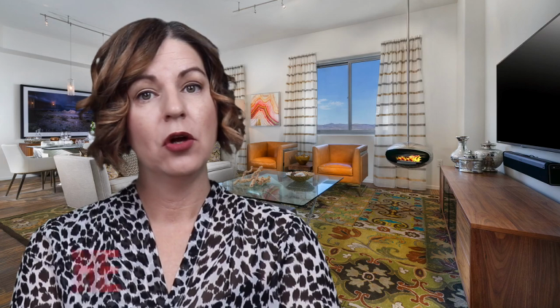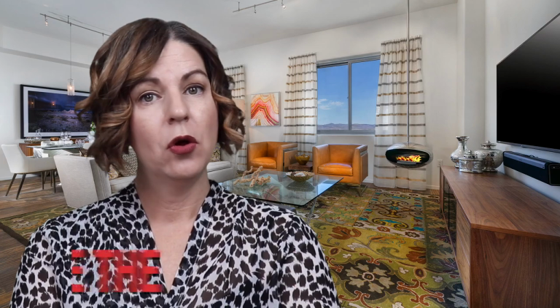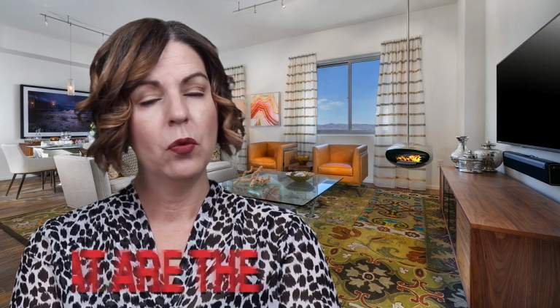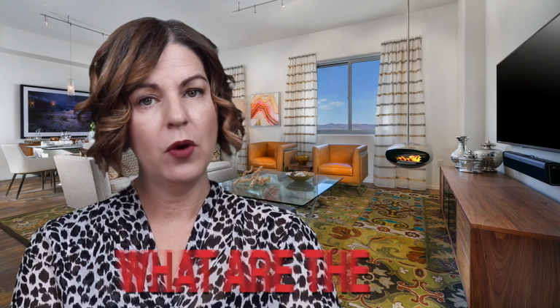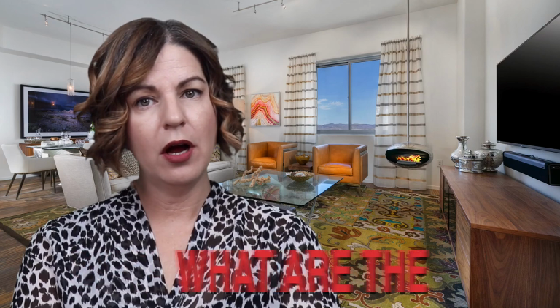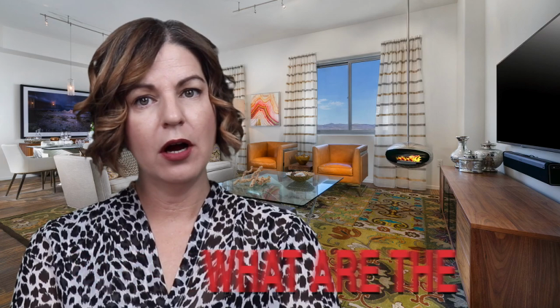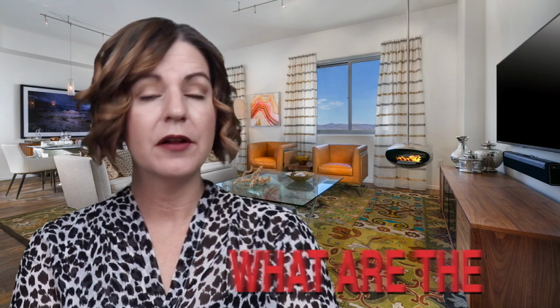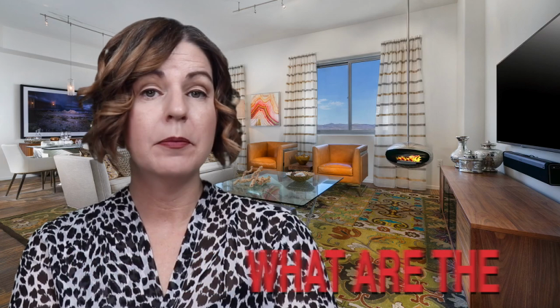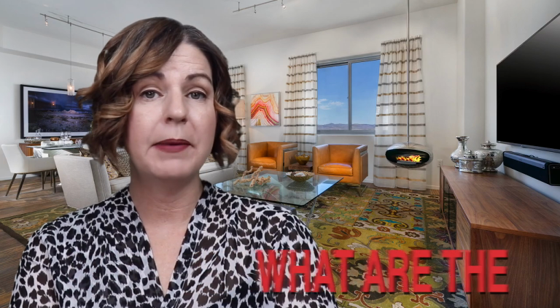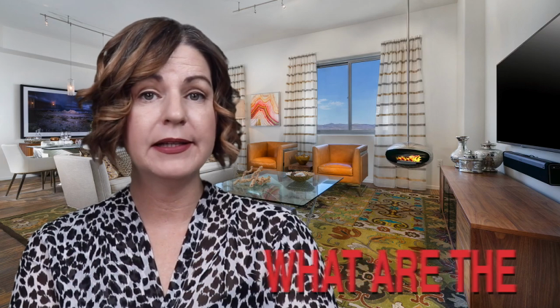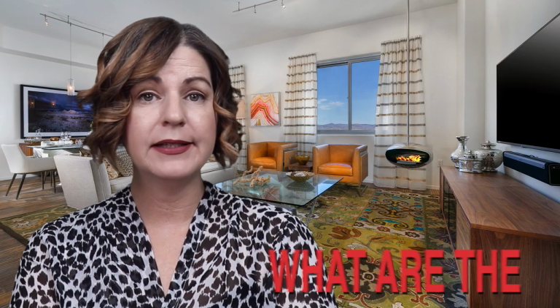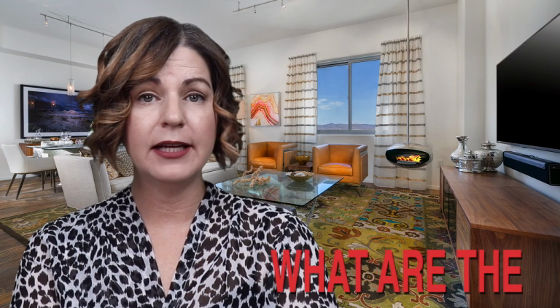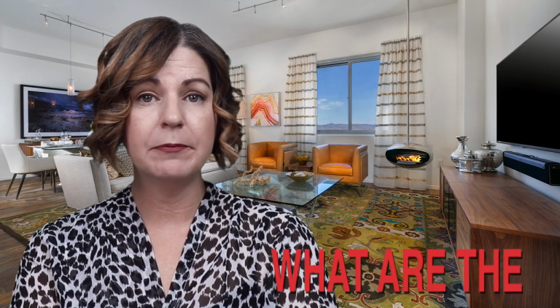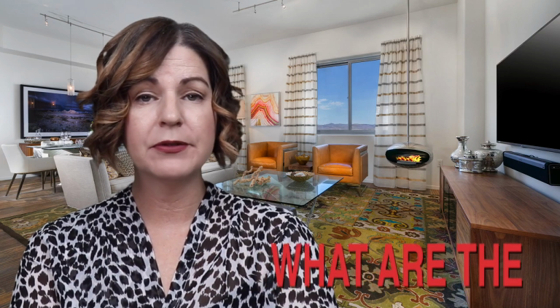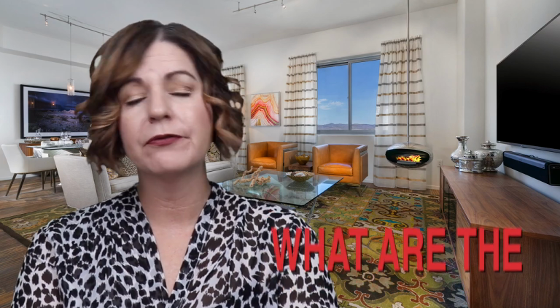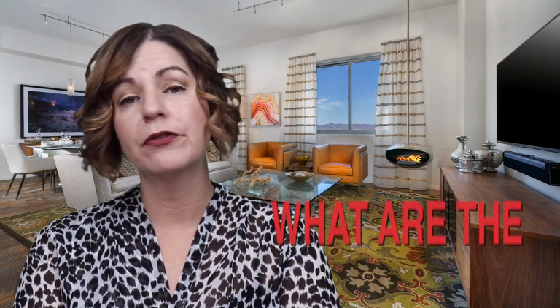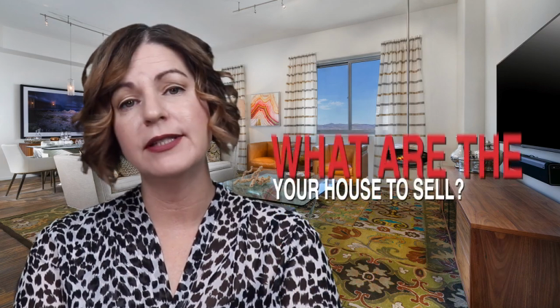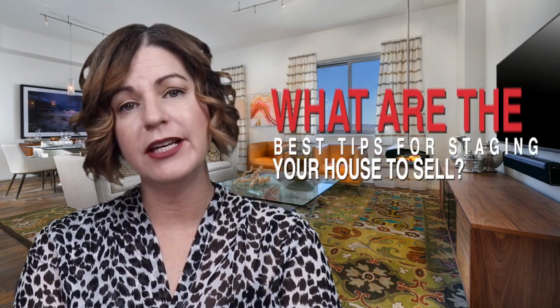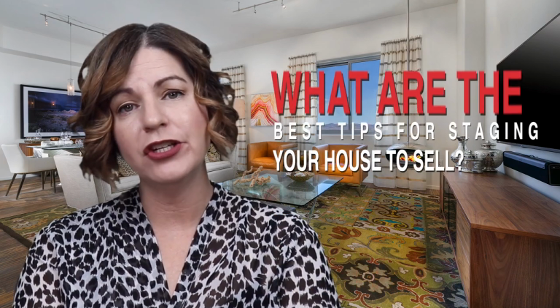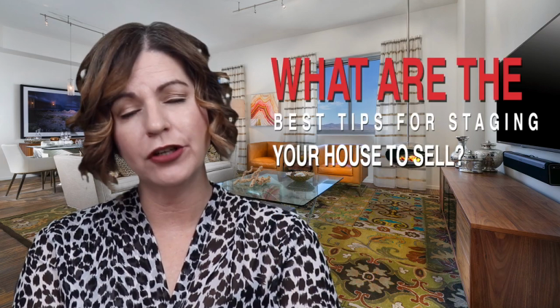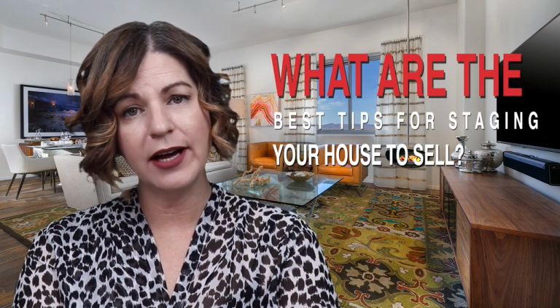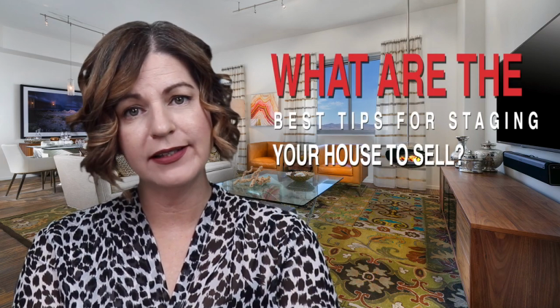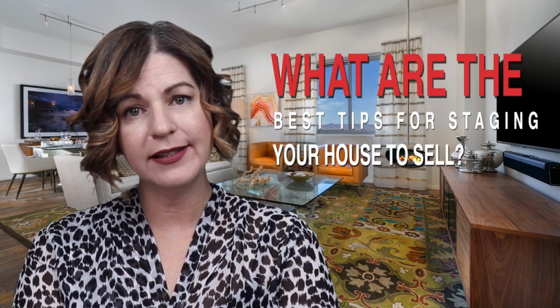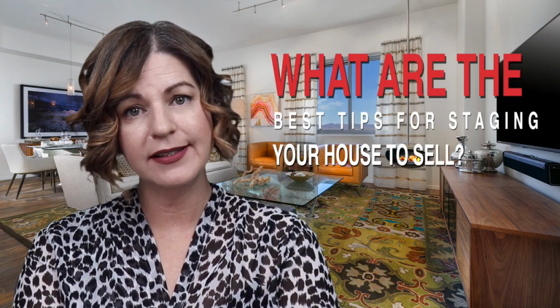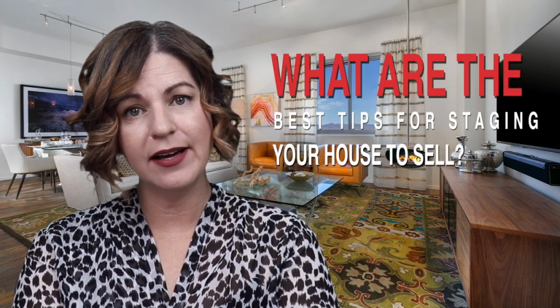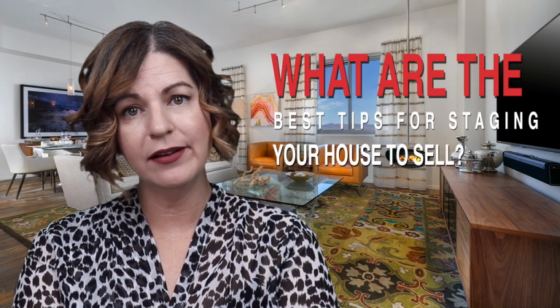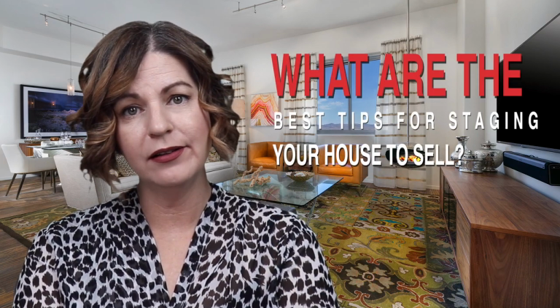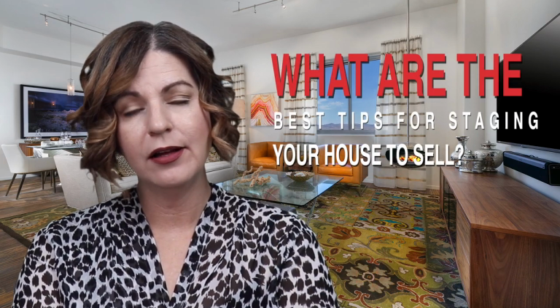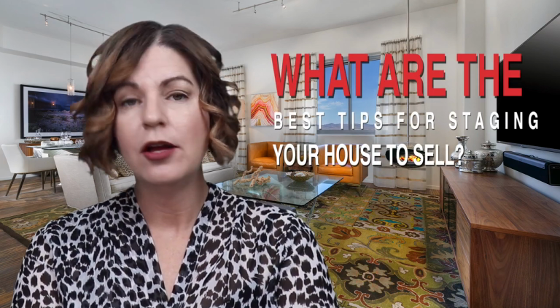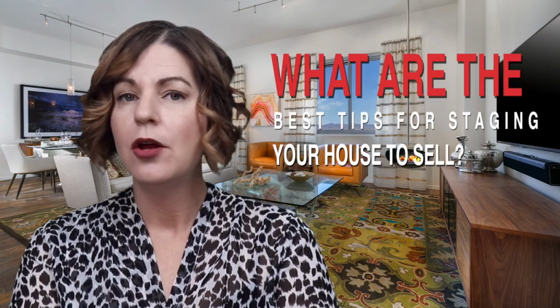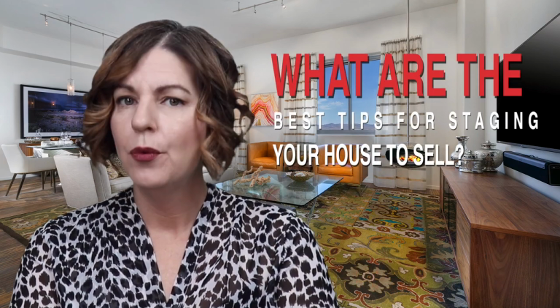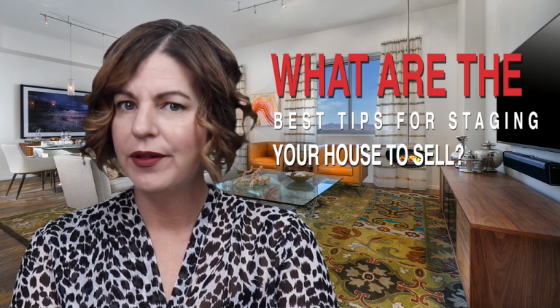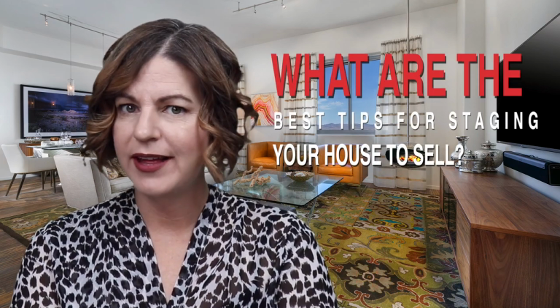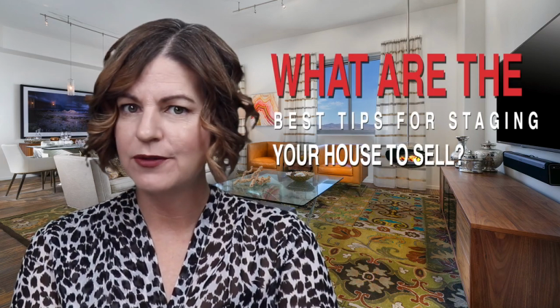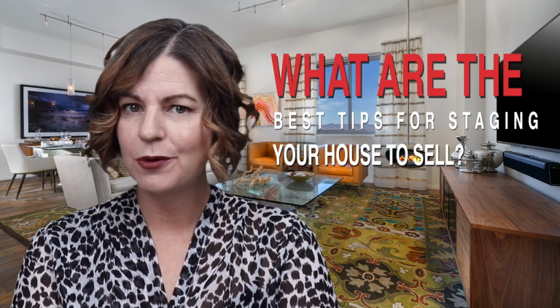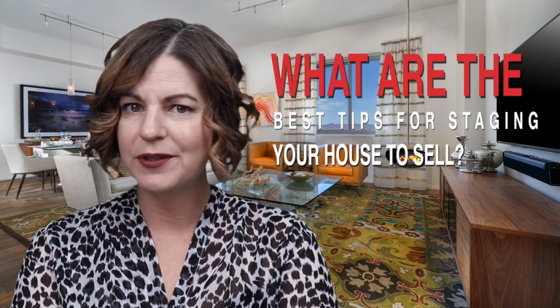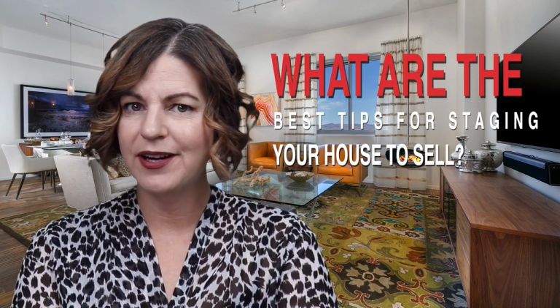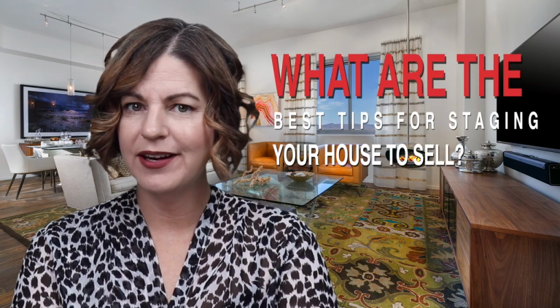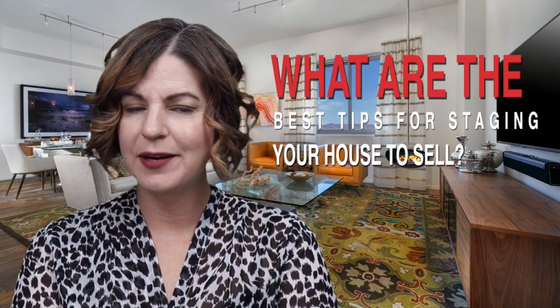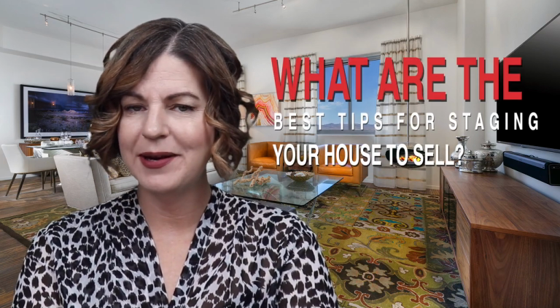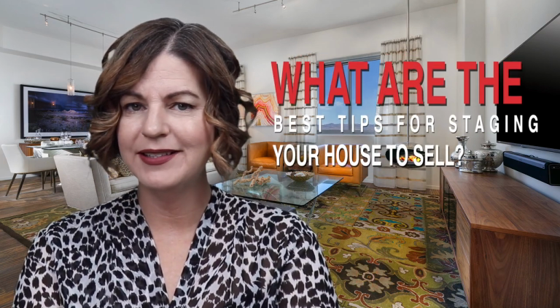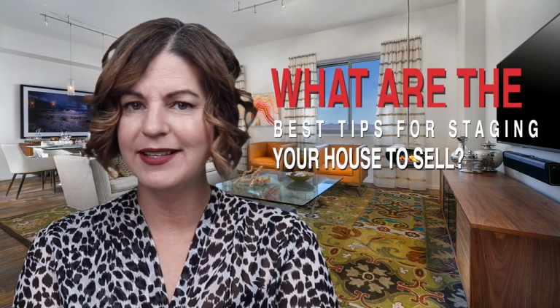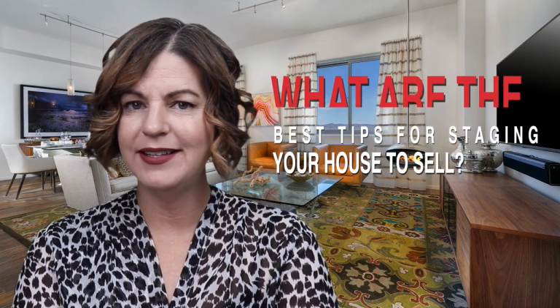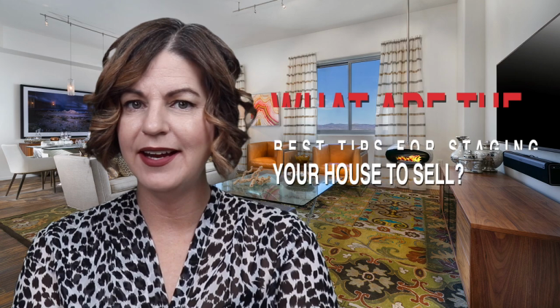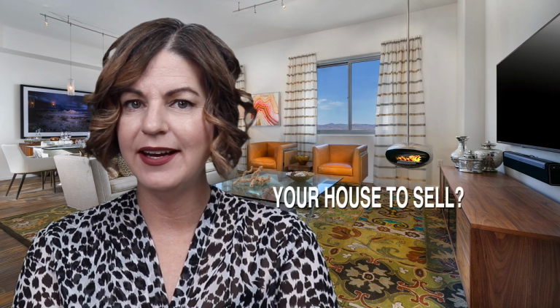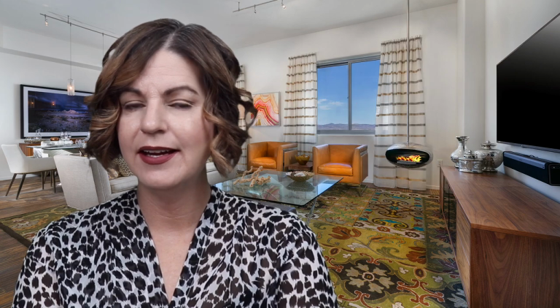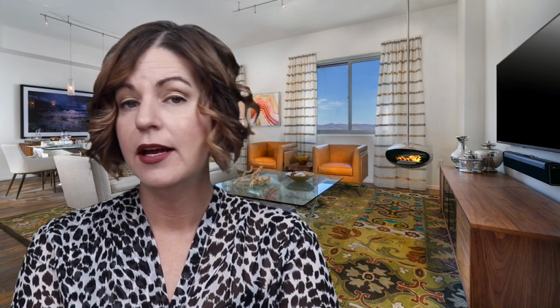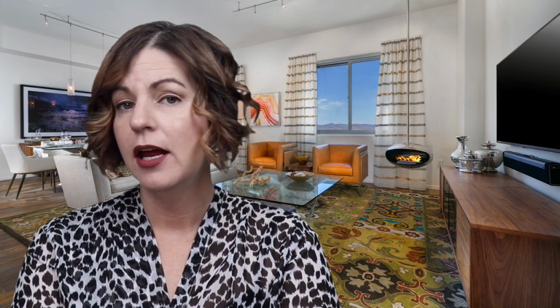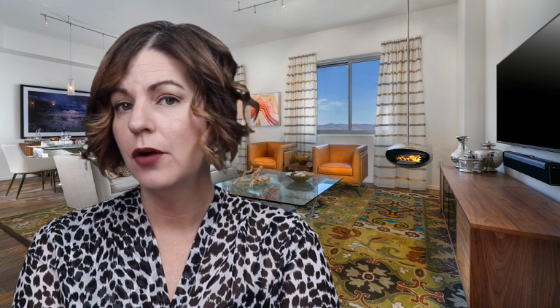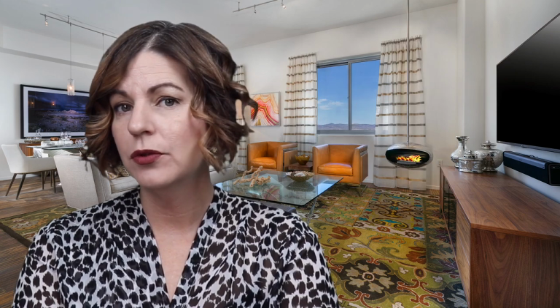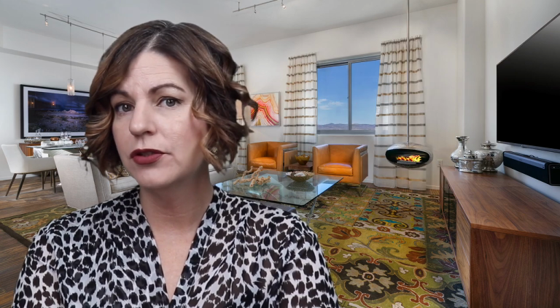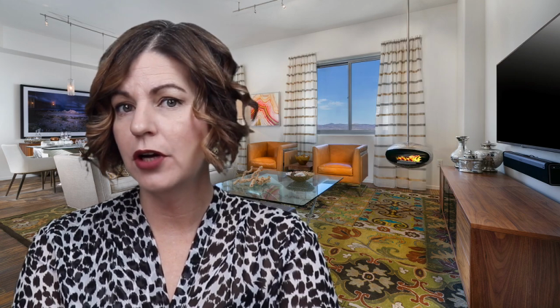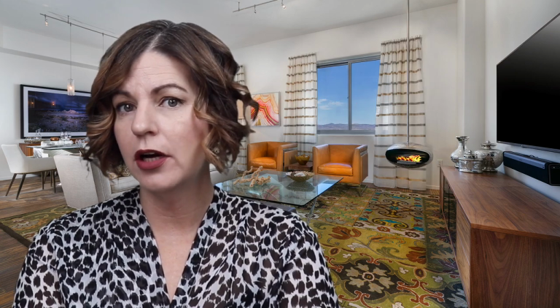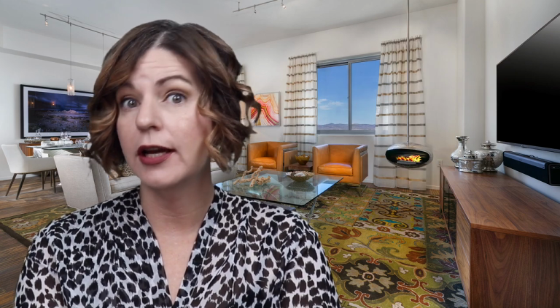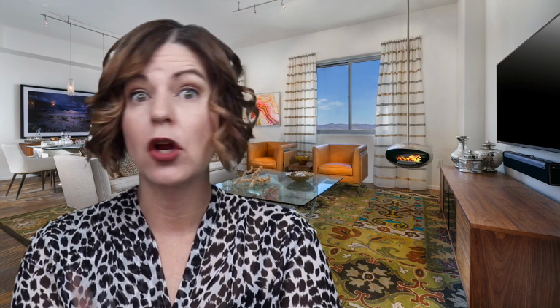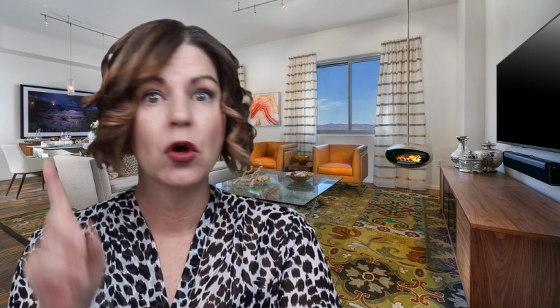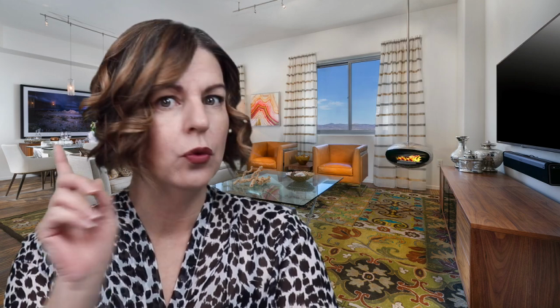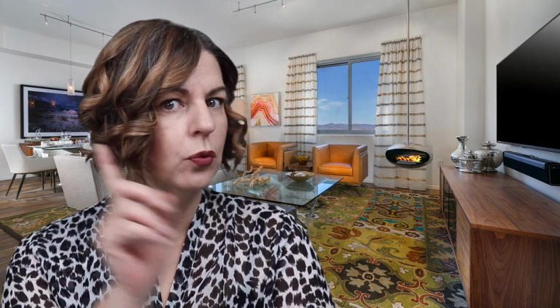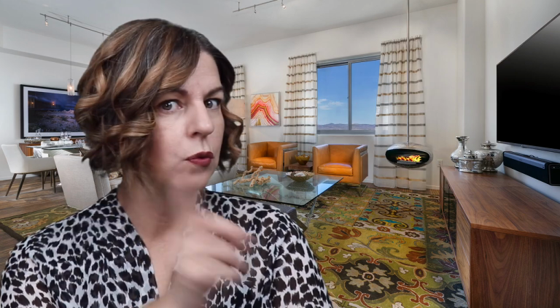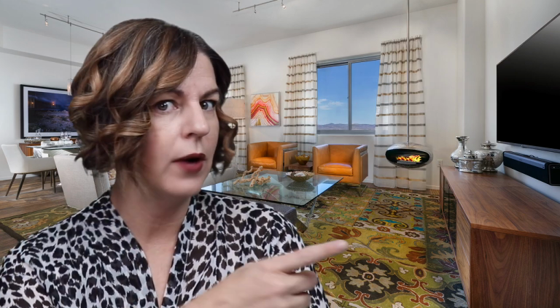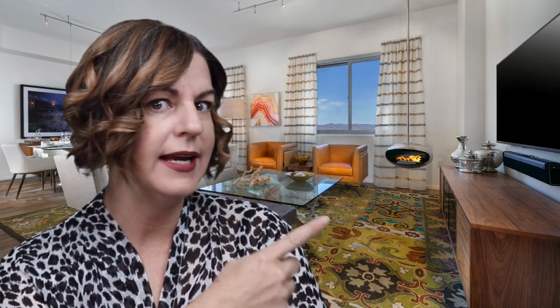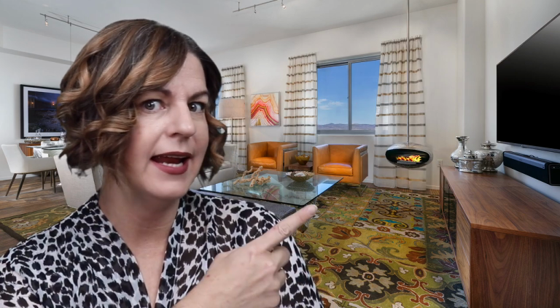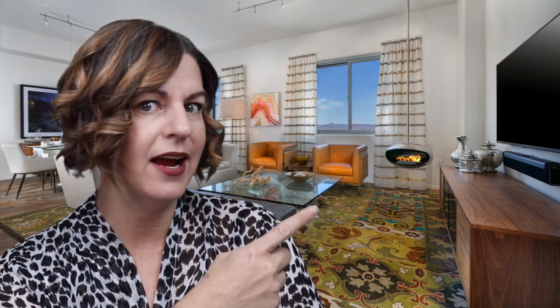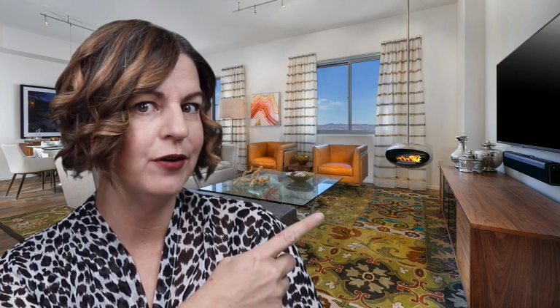What are the best tips for staging your house to sell? Well, that's what we're talking about today and we're starting right now.